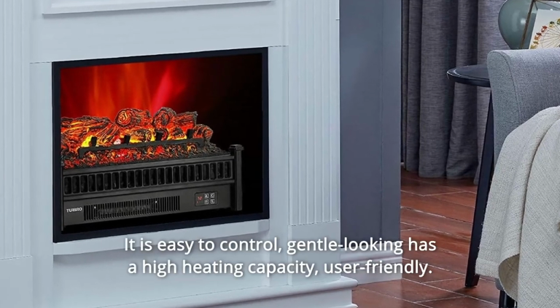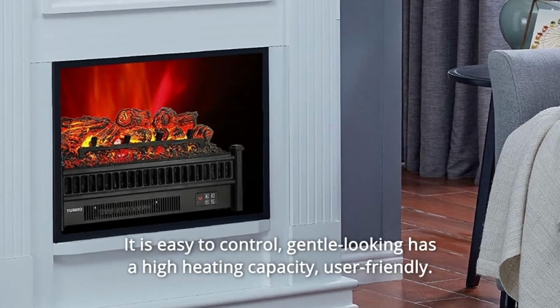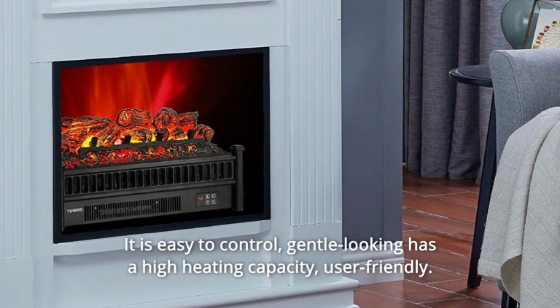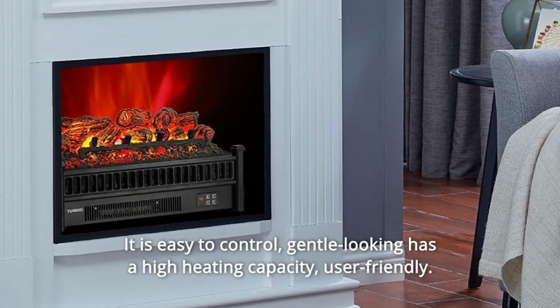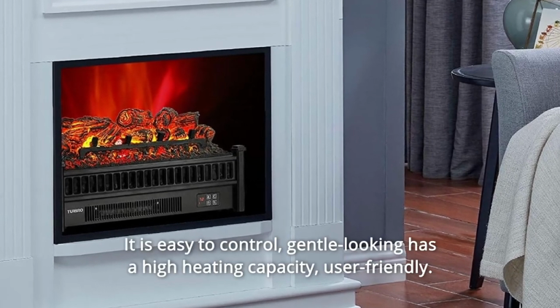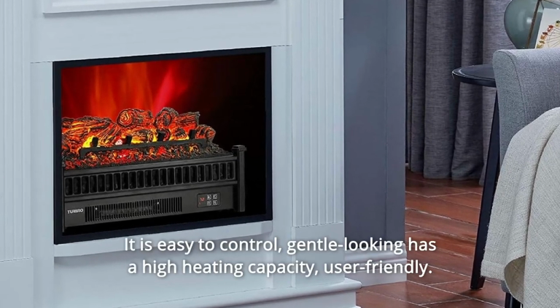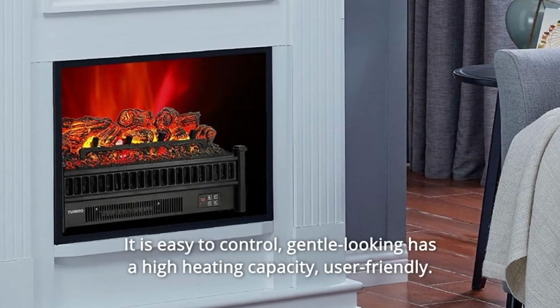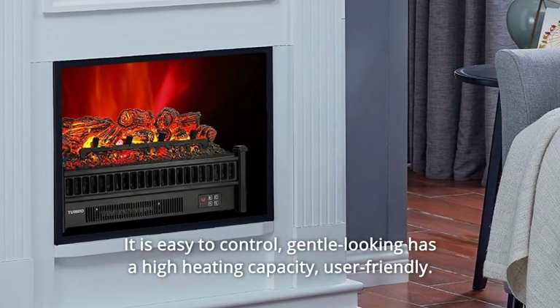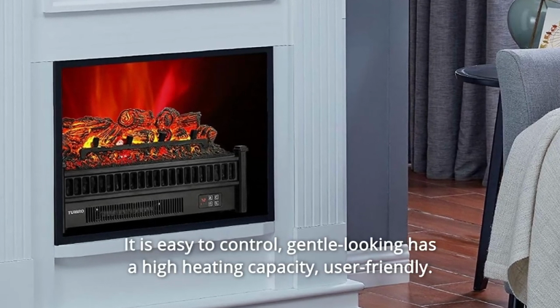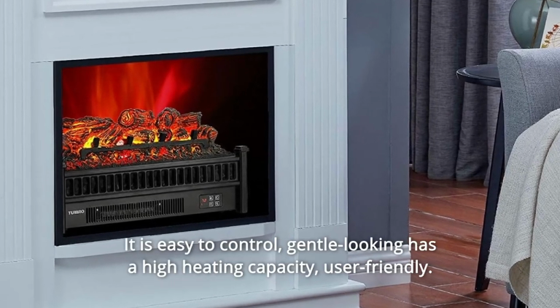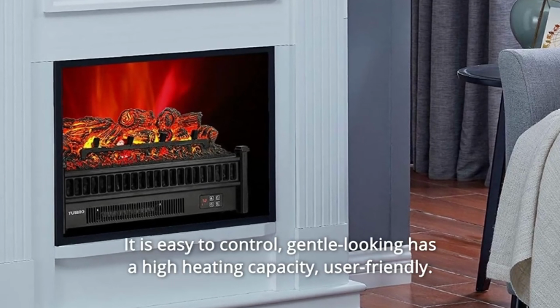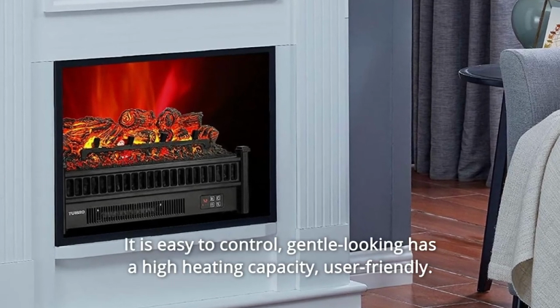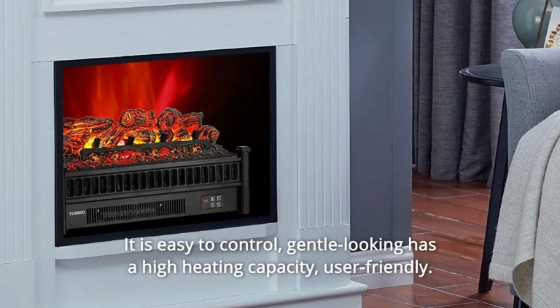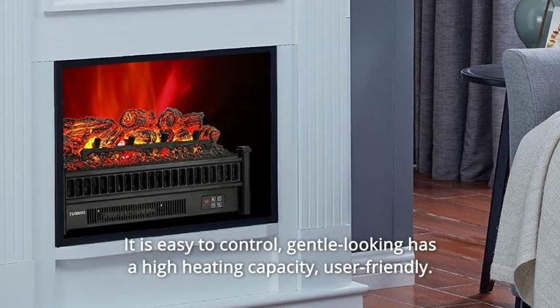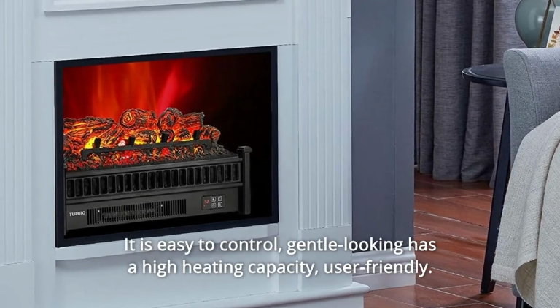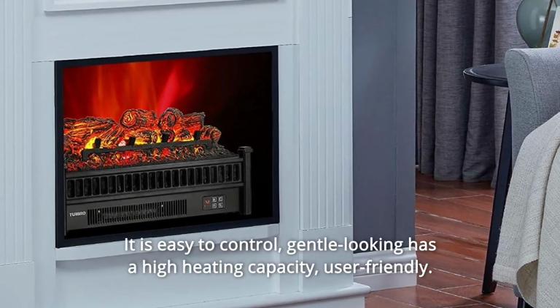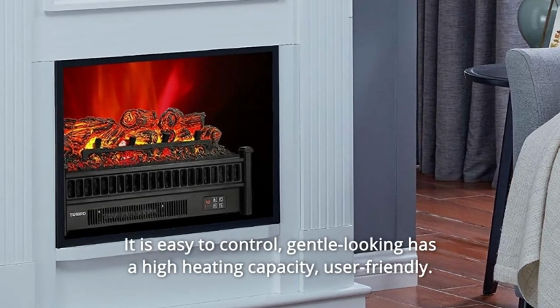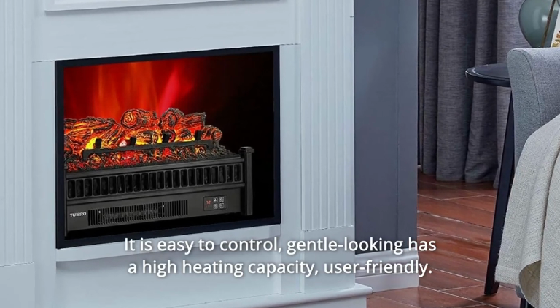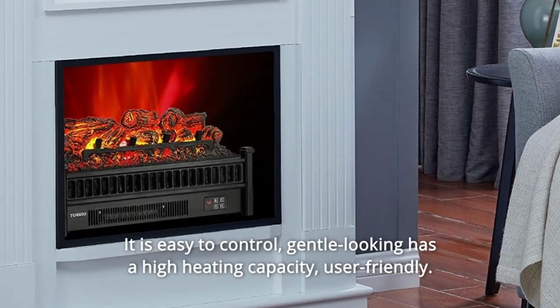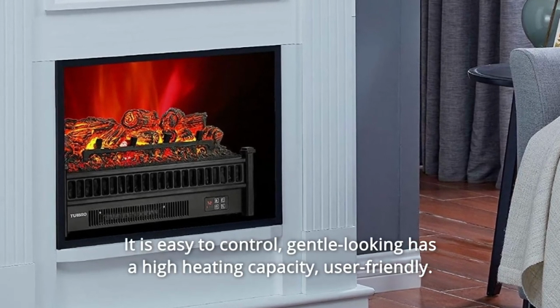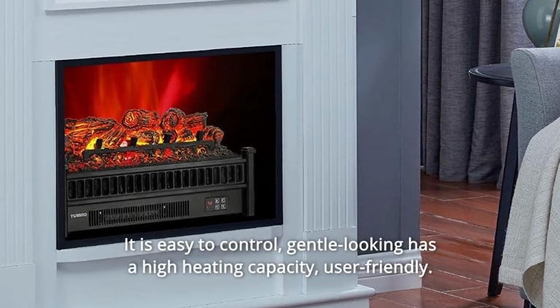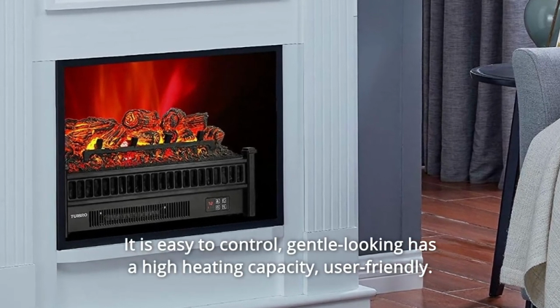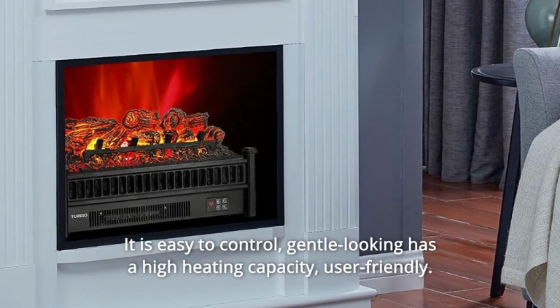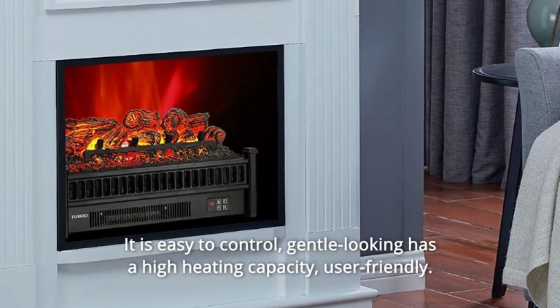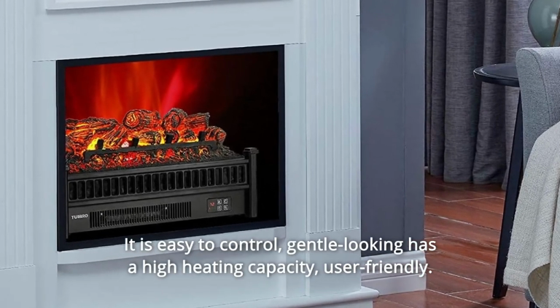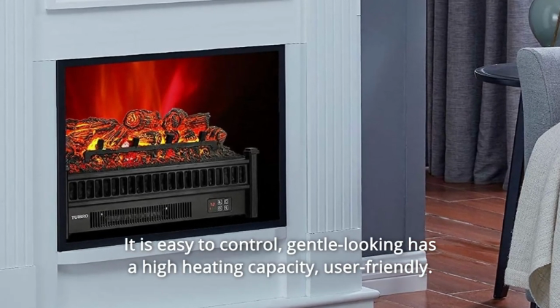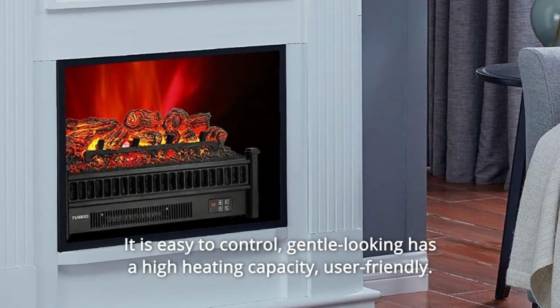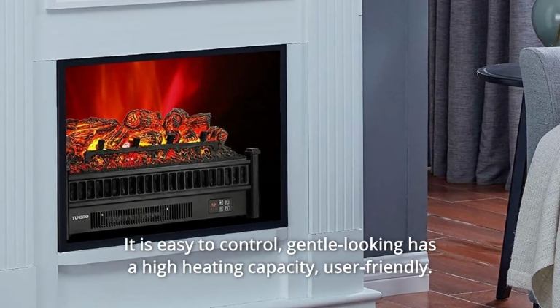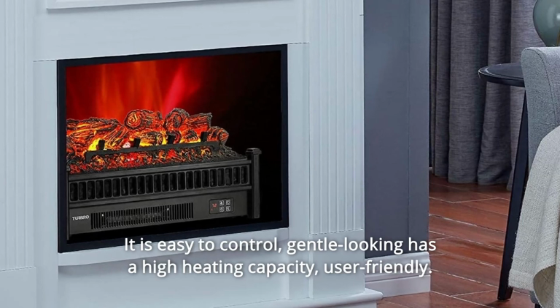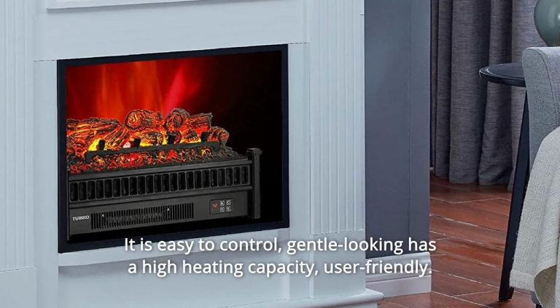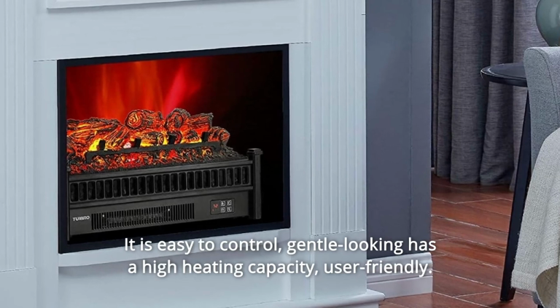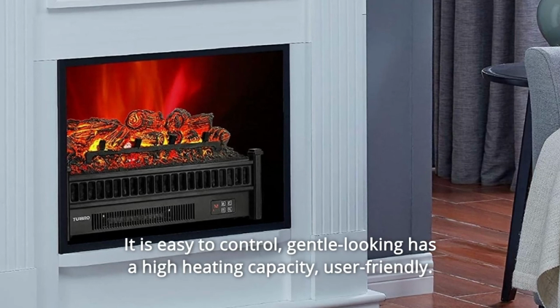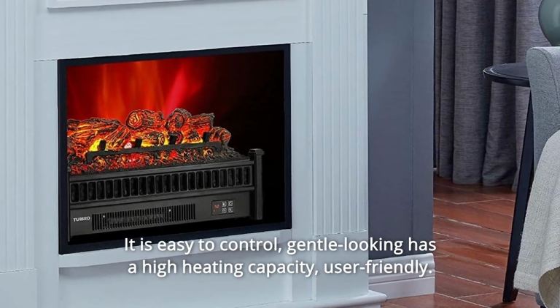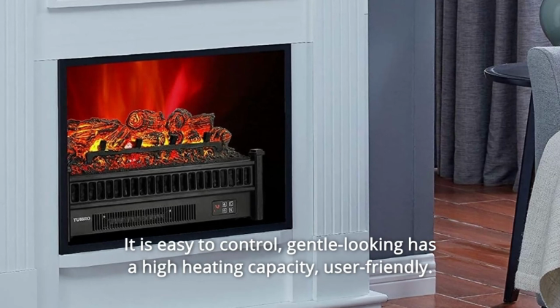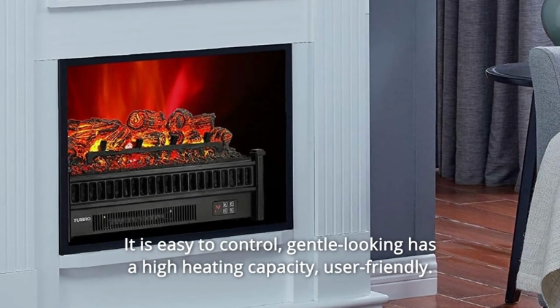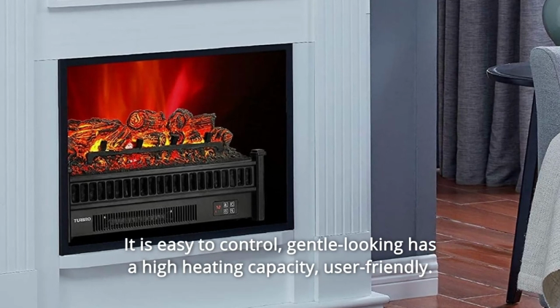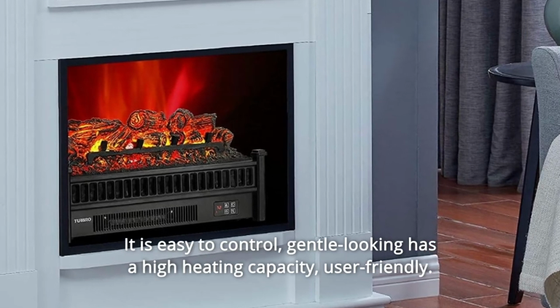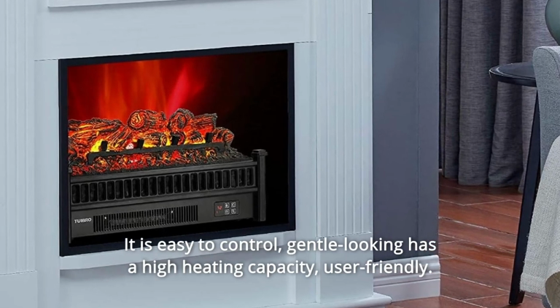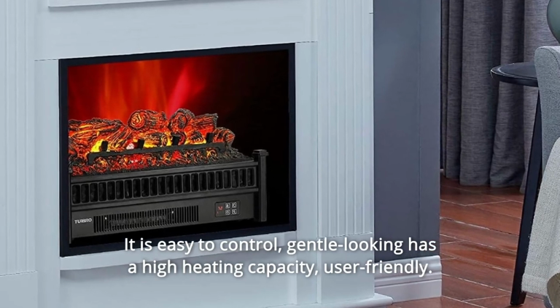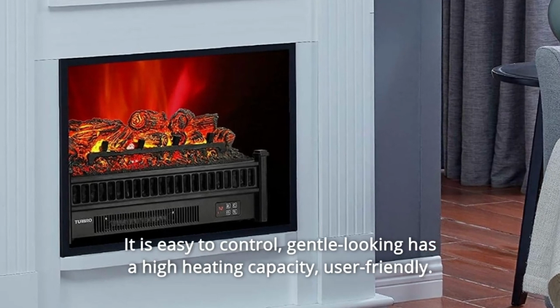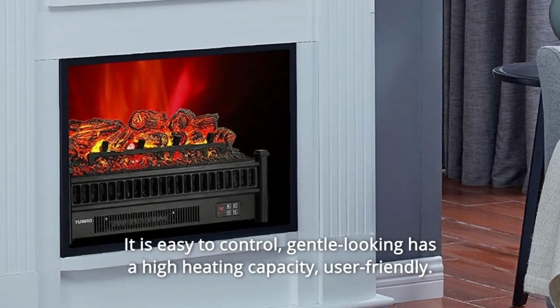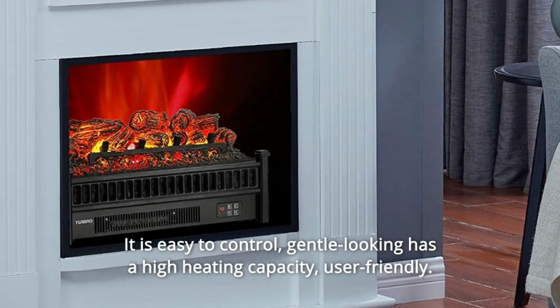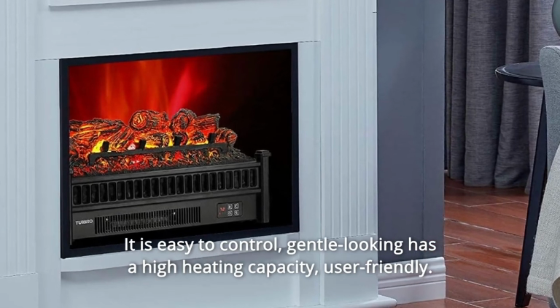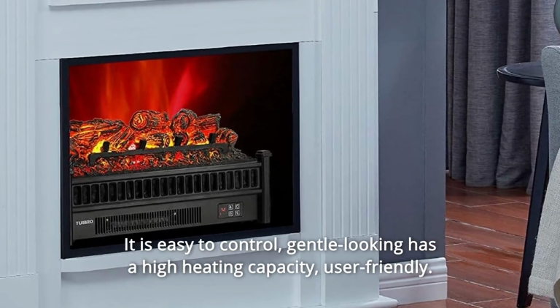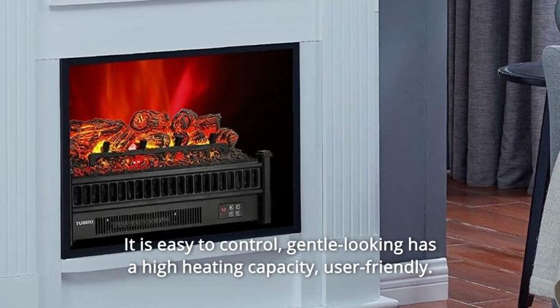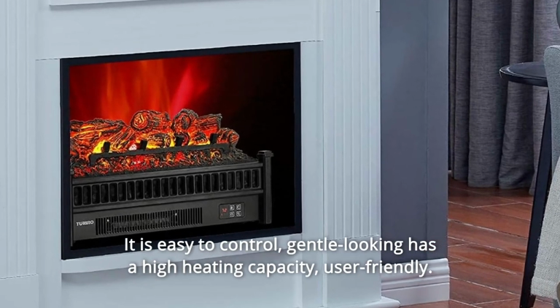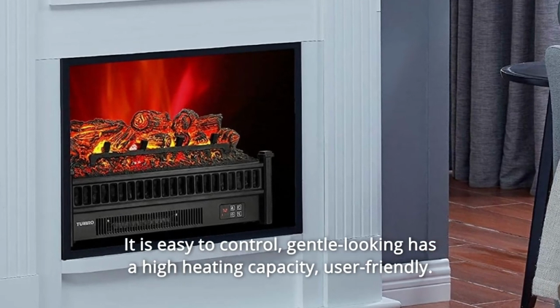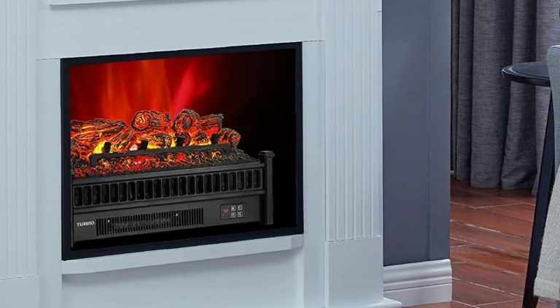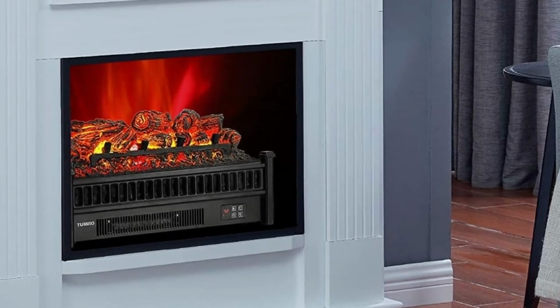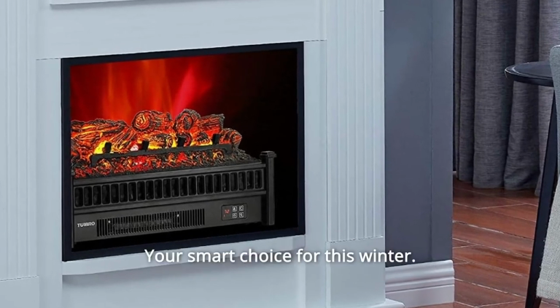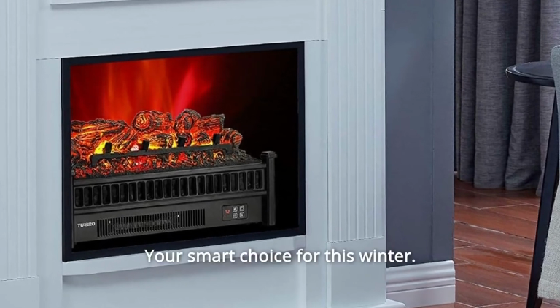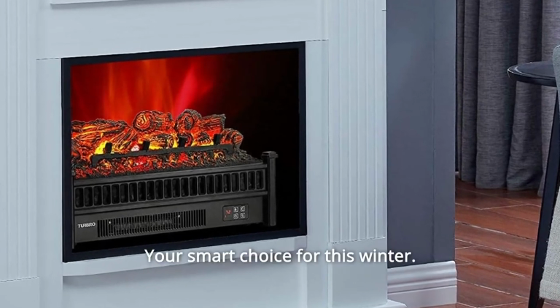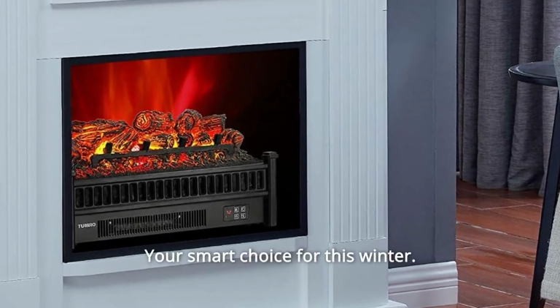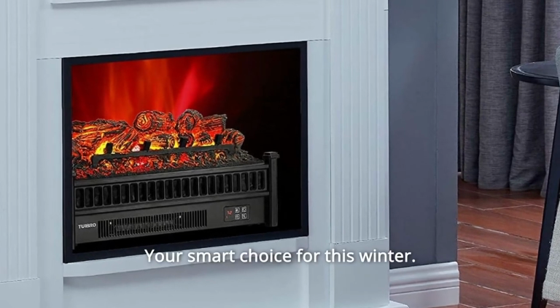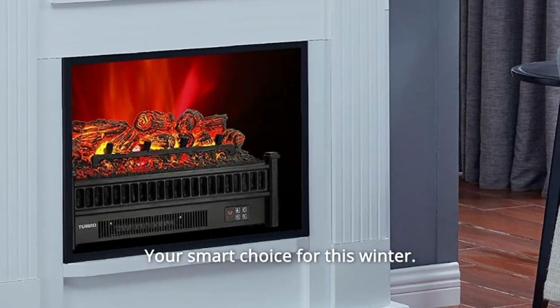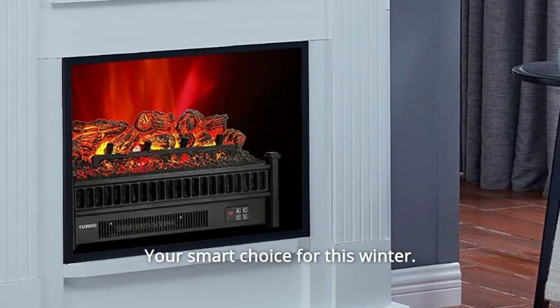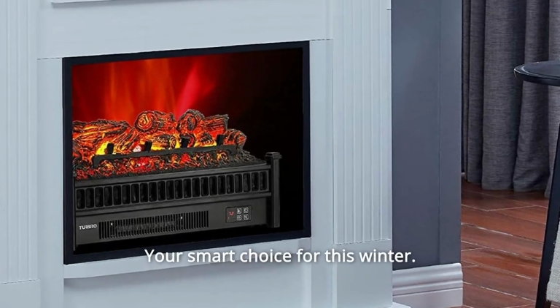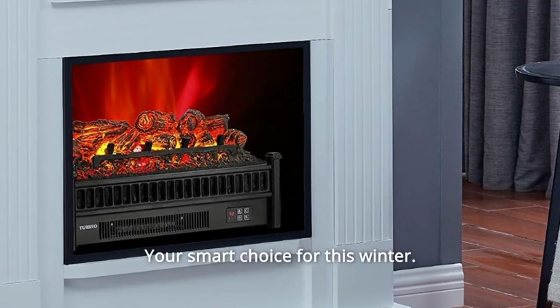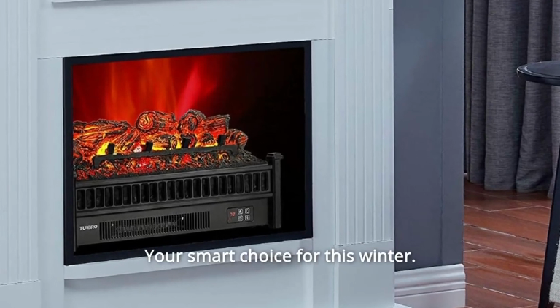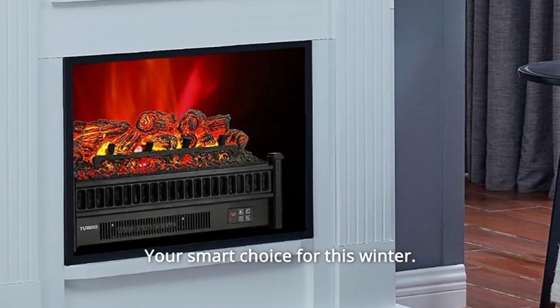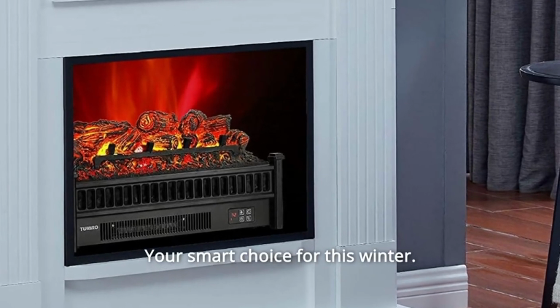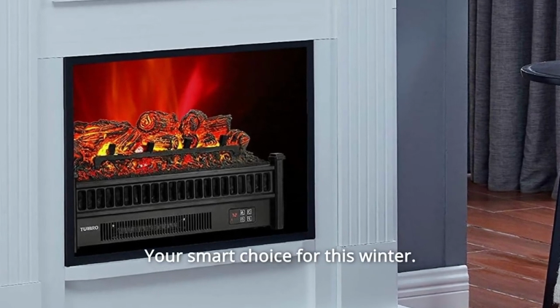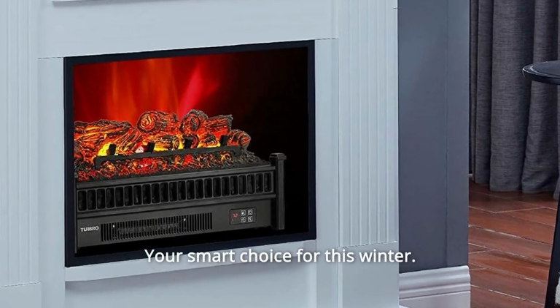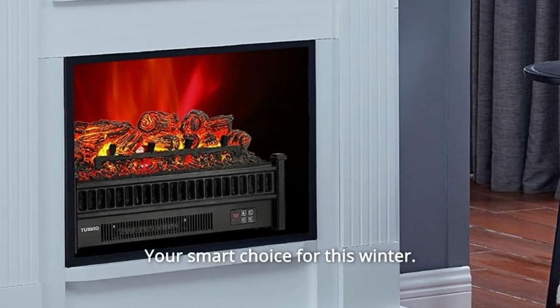It is easy to control, gentle-looking, and has a high heating capacity. User-friendly — your smart choice for this winter.